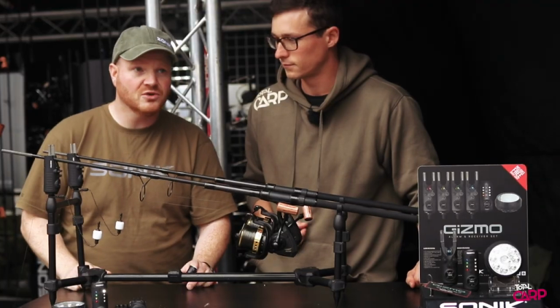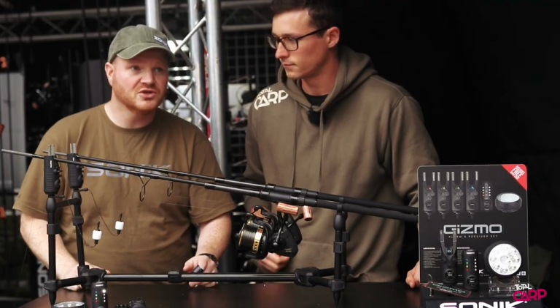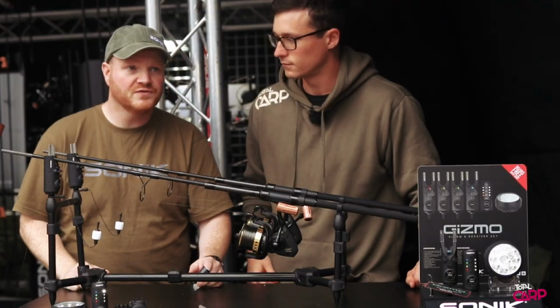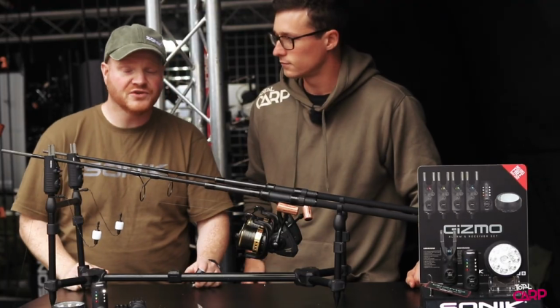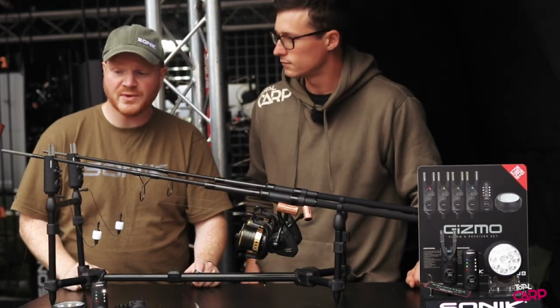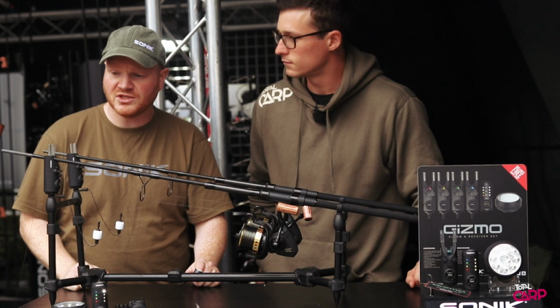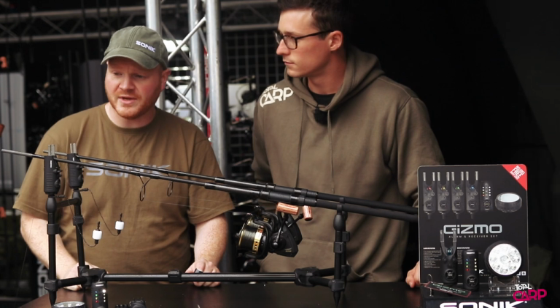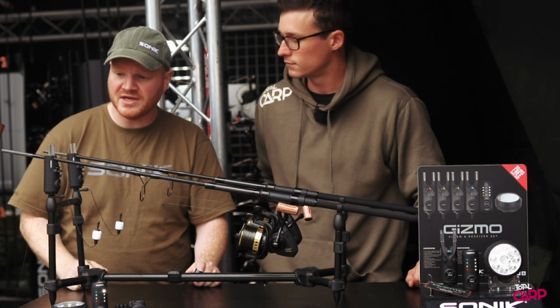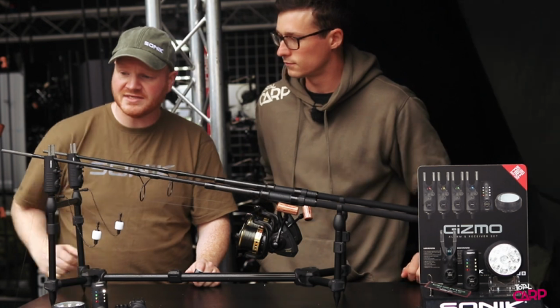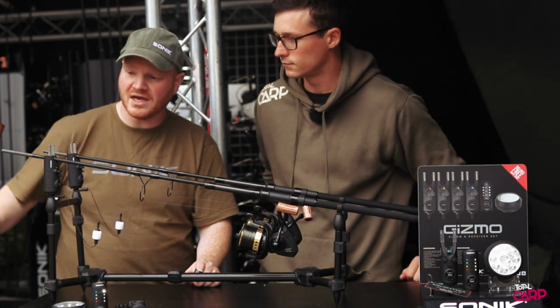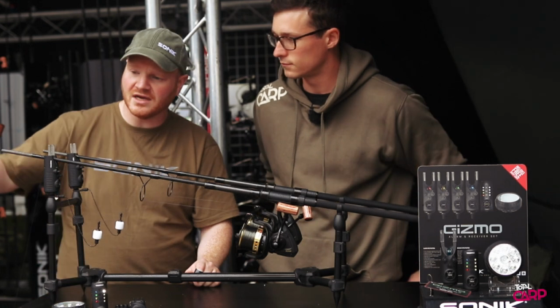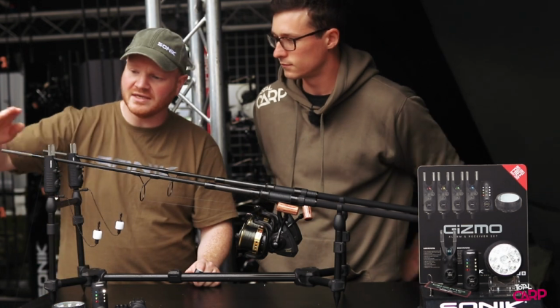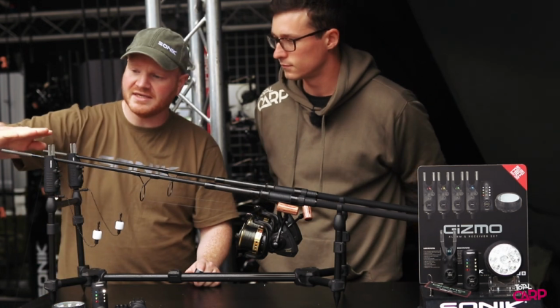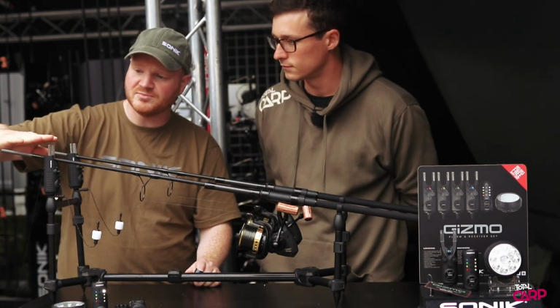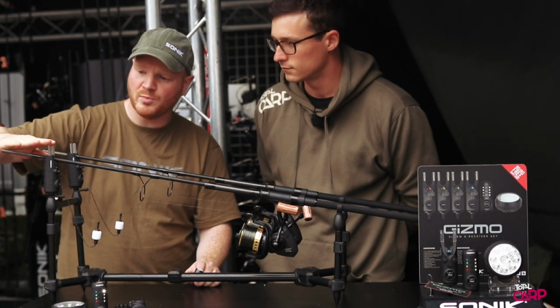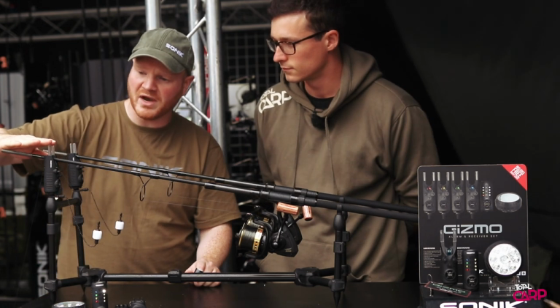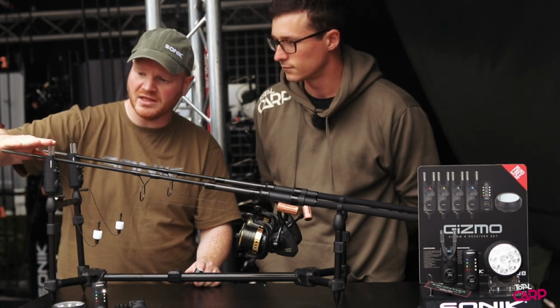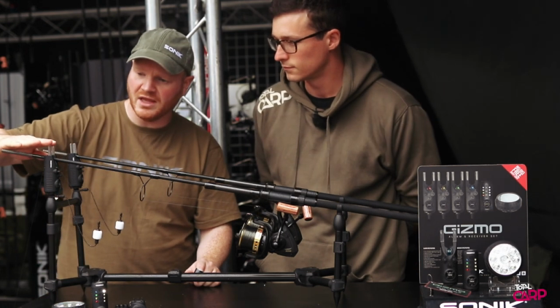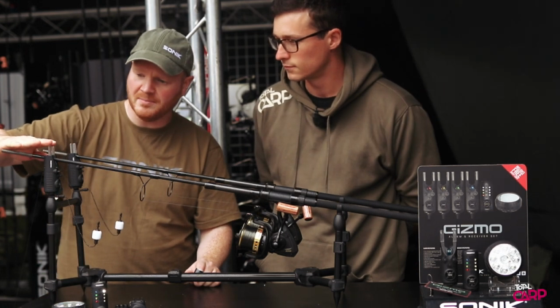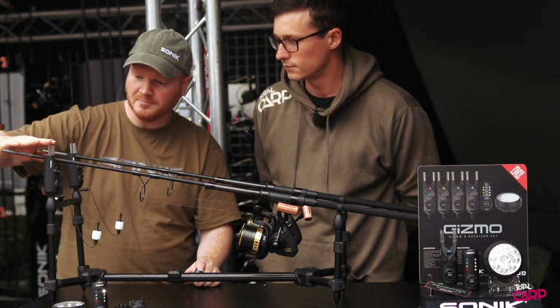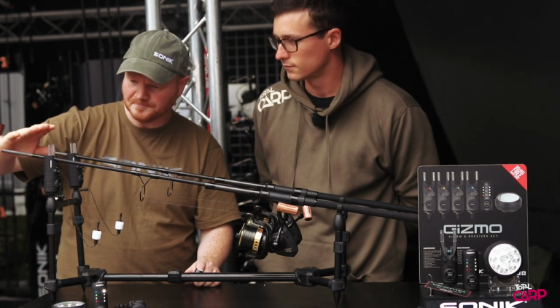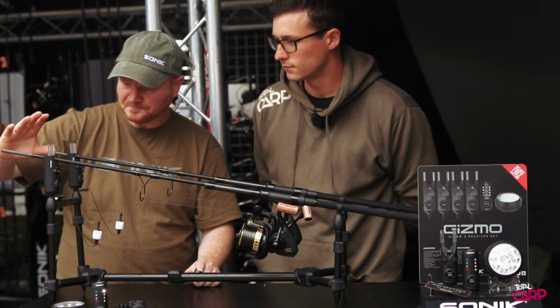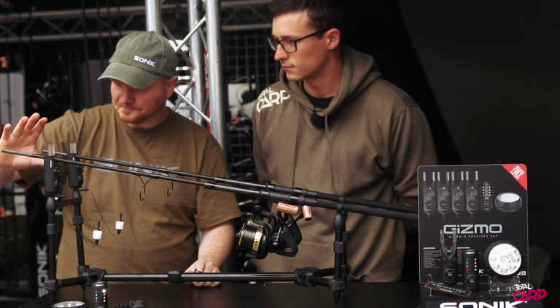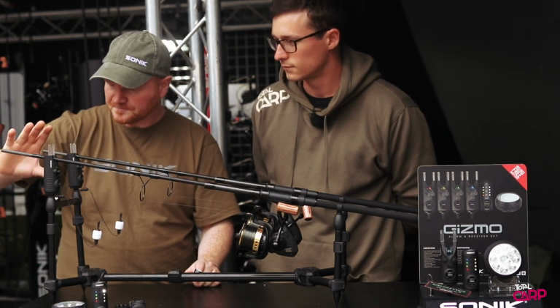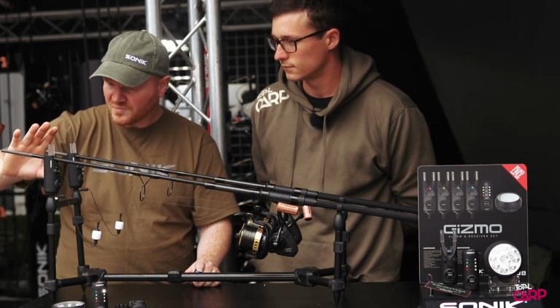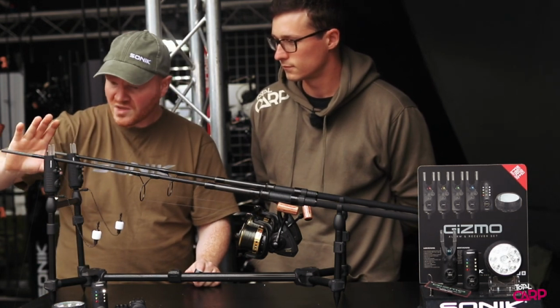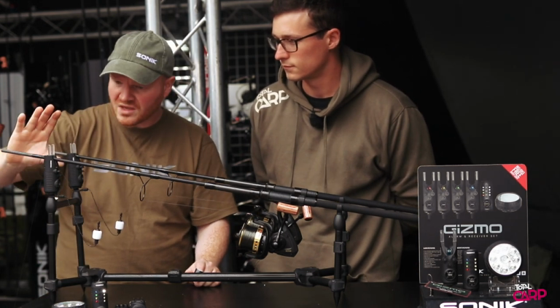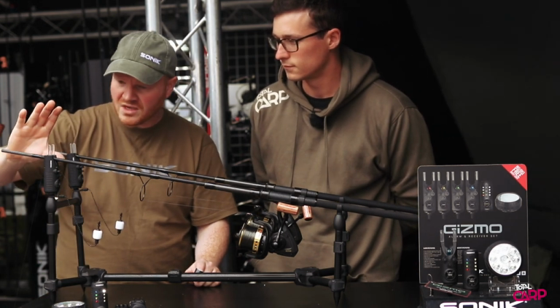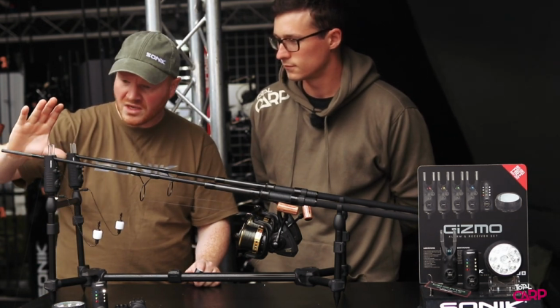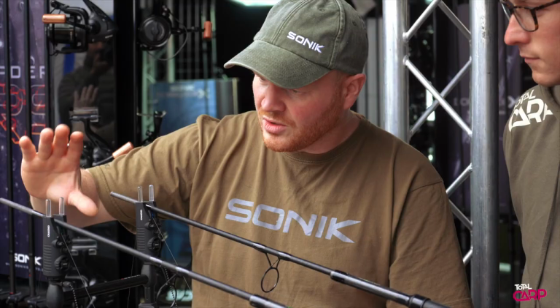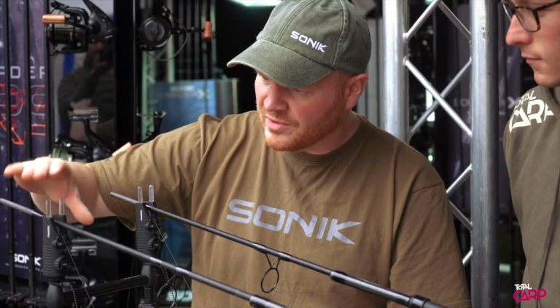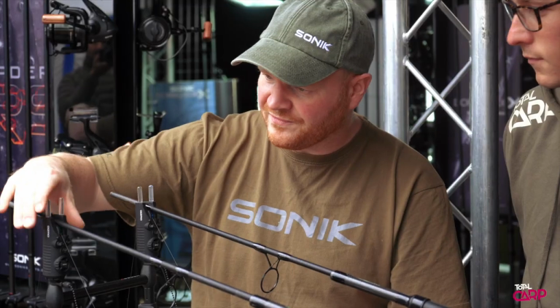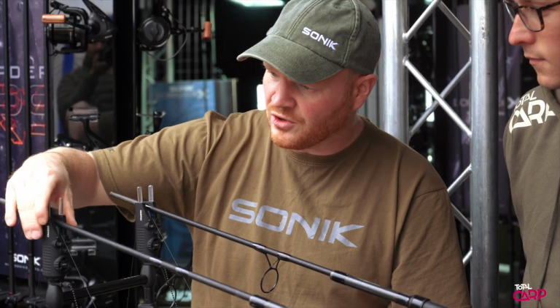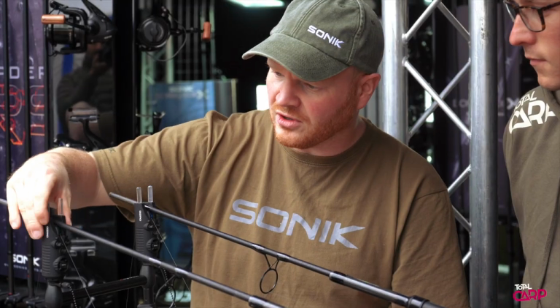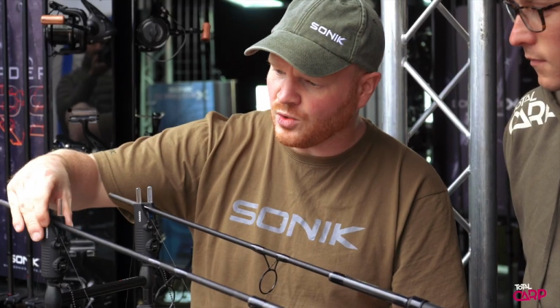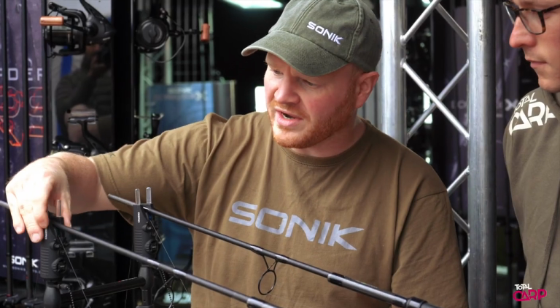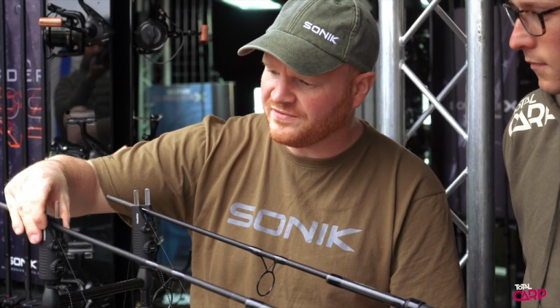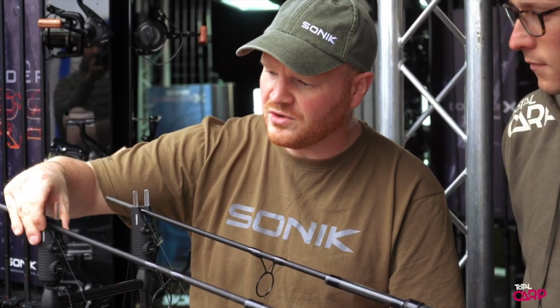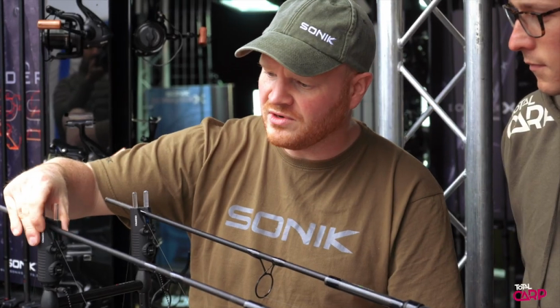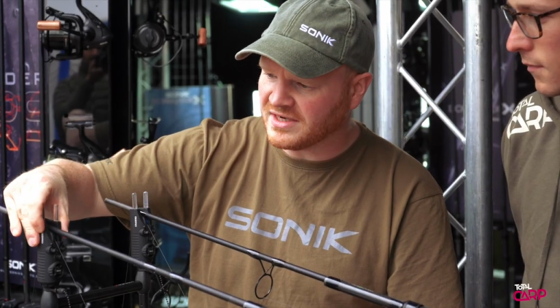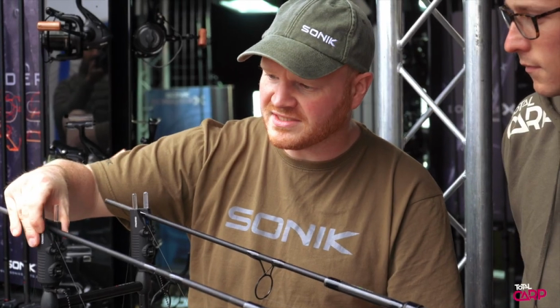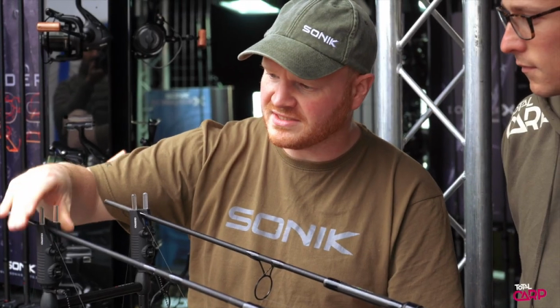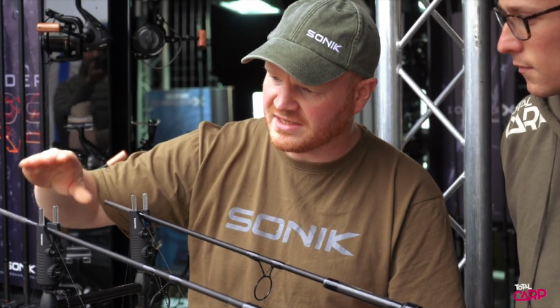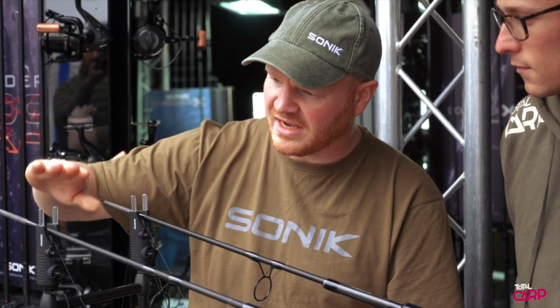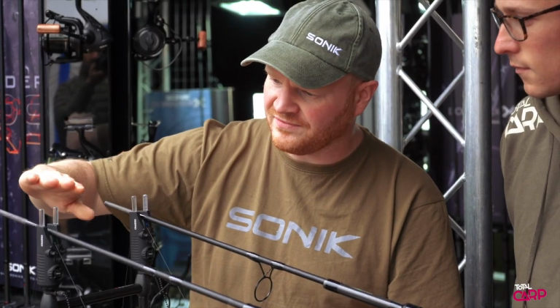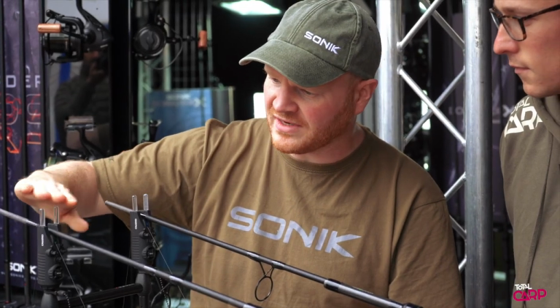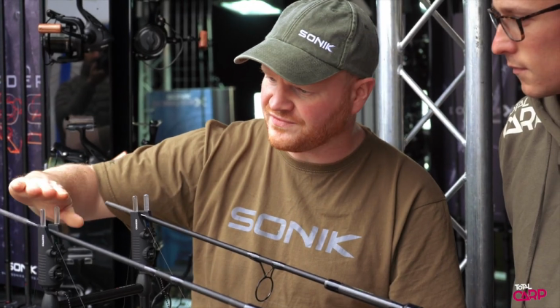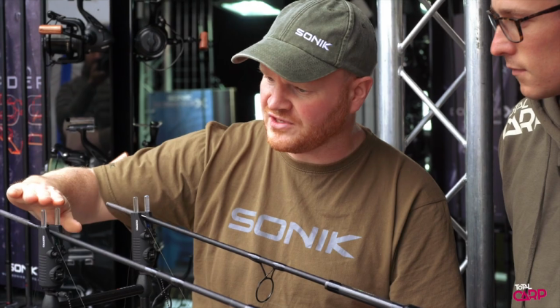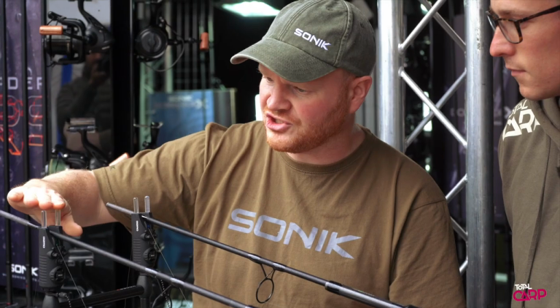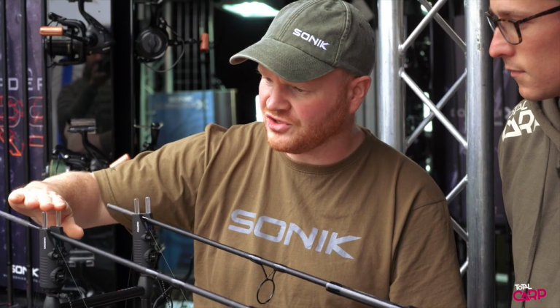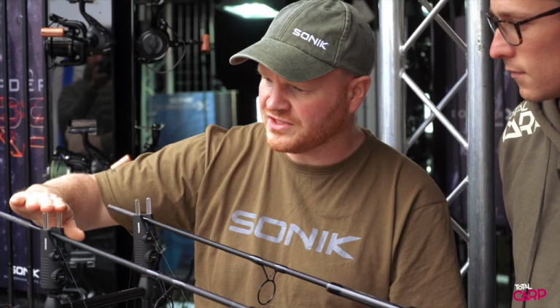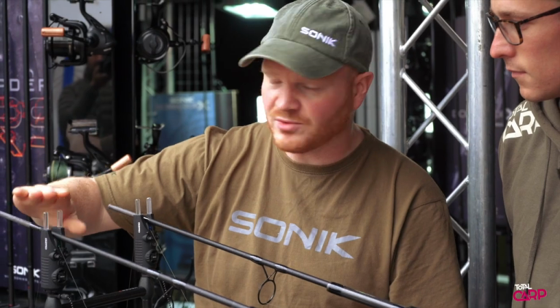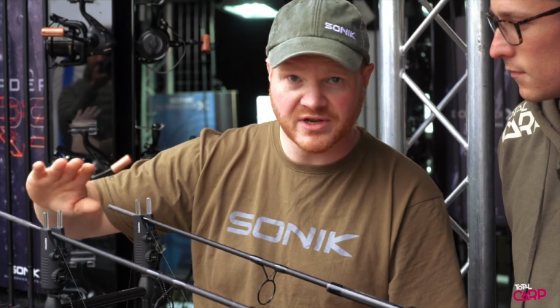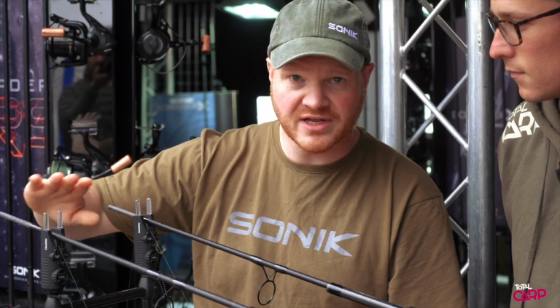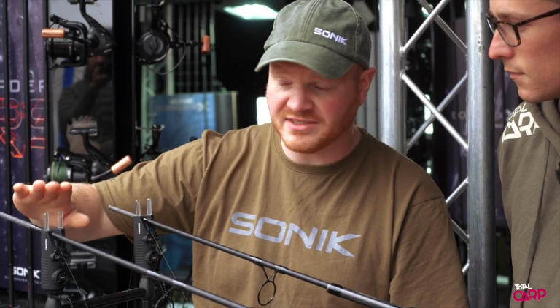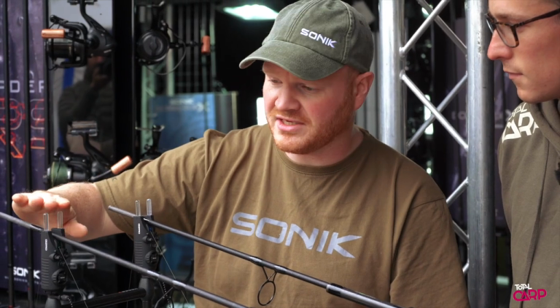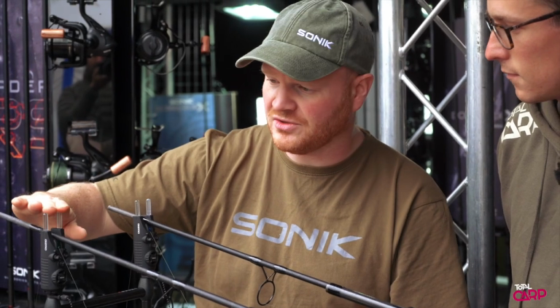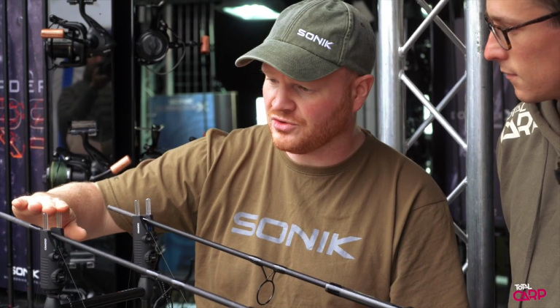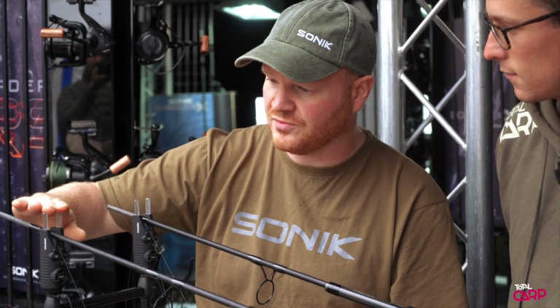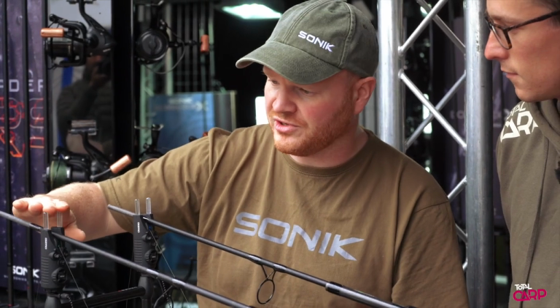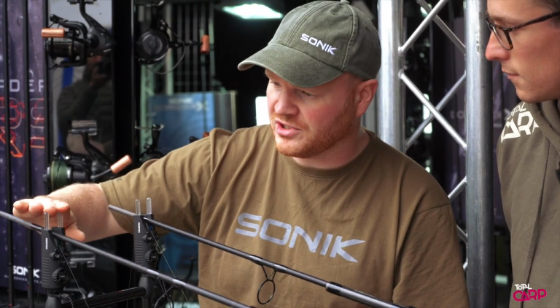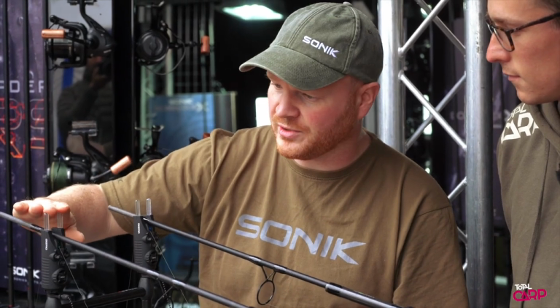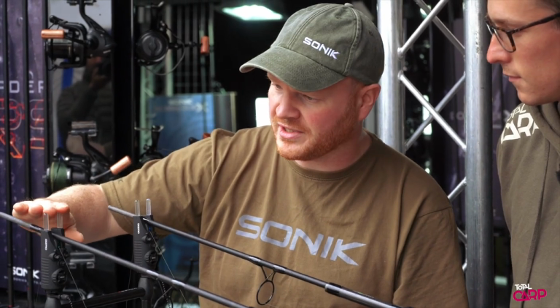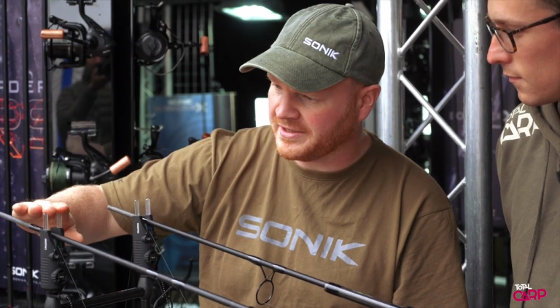New for 2020 is our Gizmo bite alarm. We've got quite a few nice advanced features on this one and I'll take you through them really quickly.